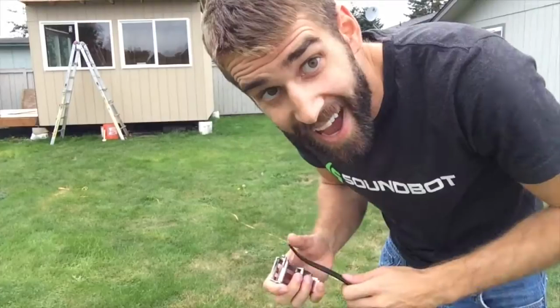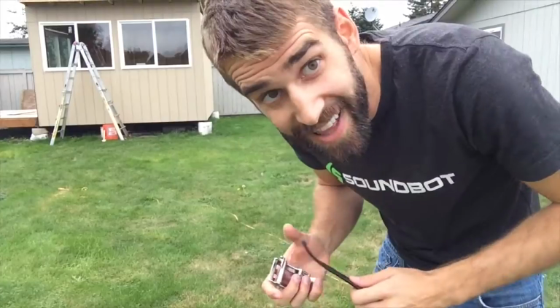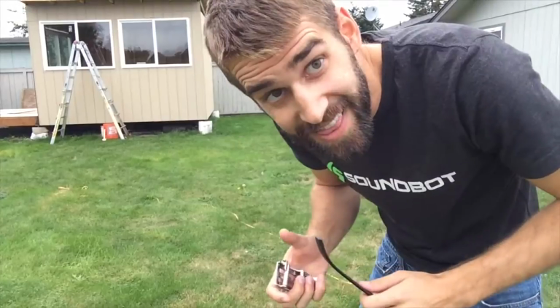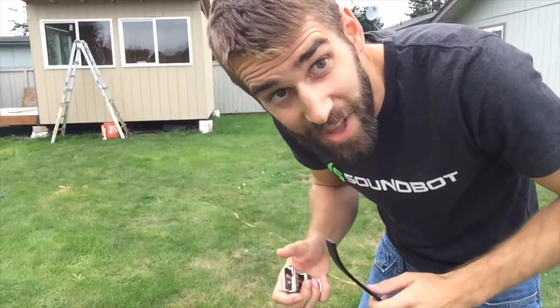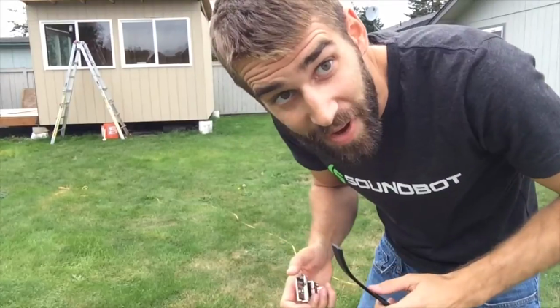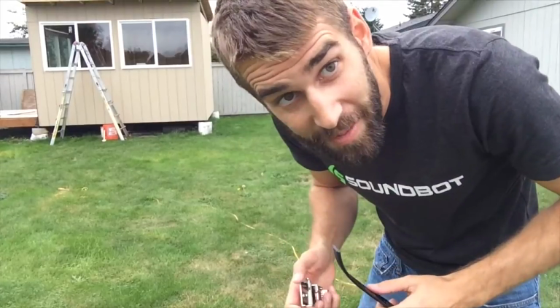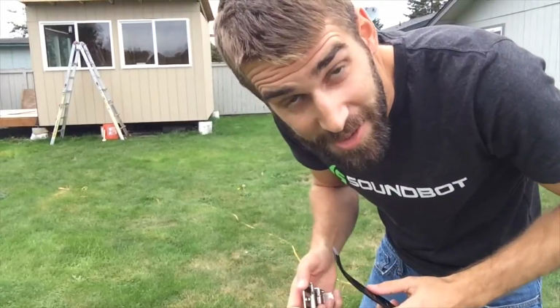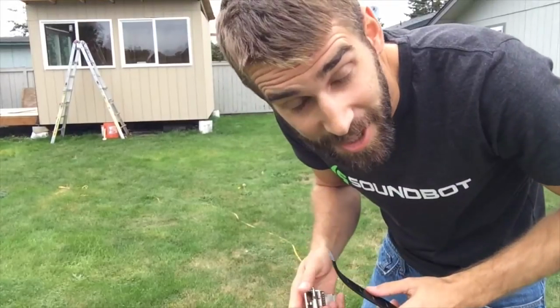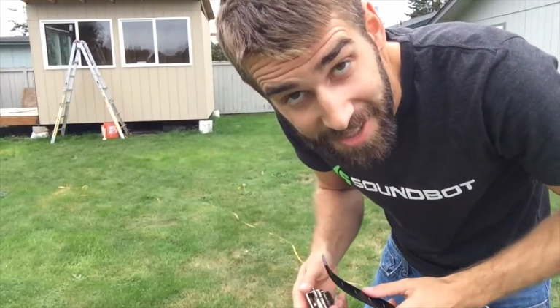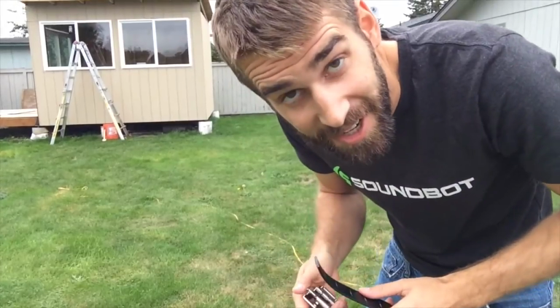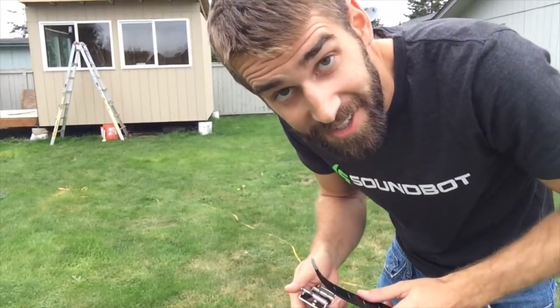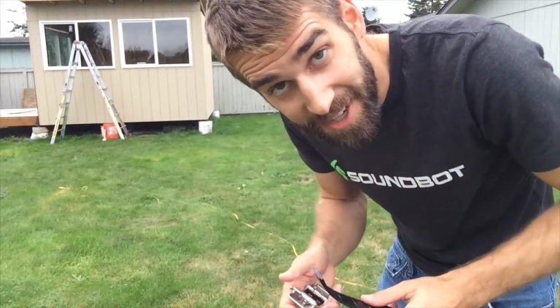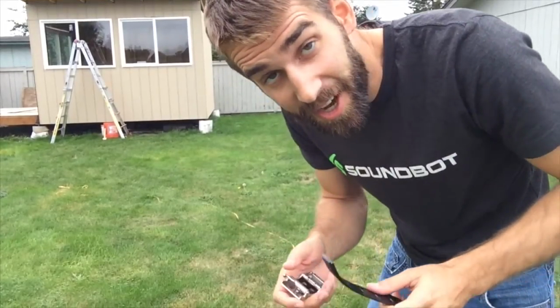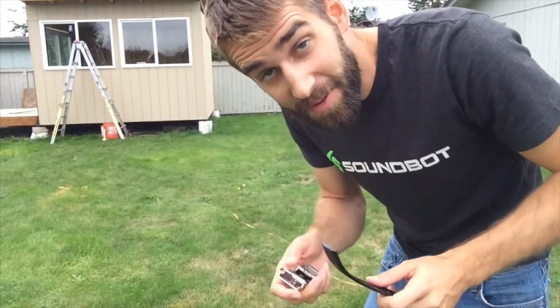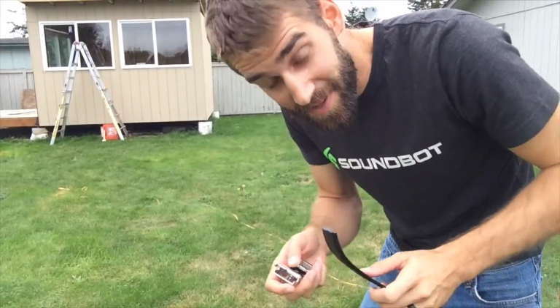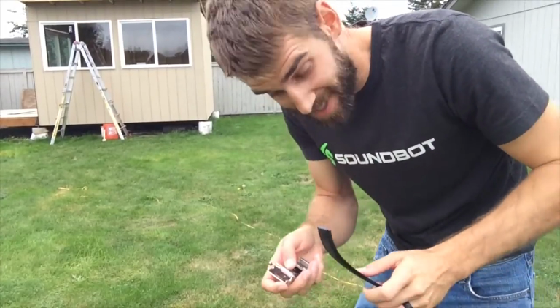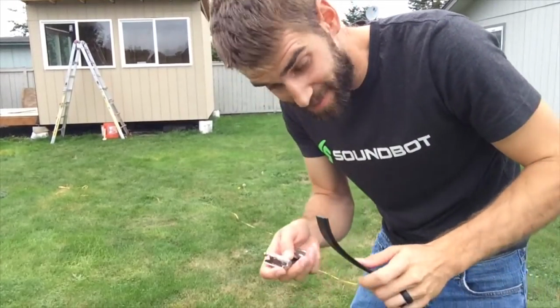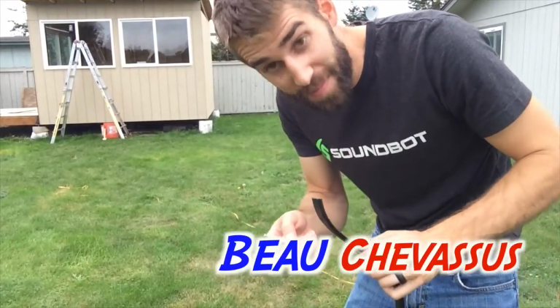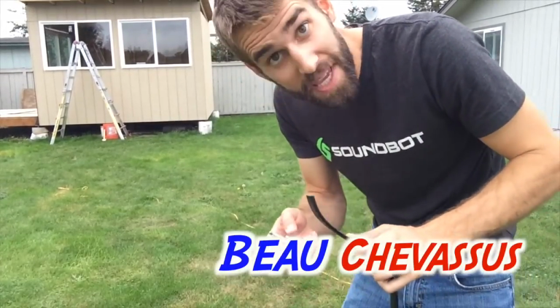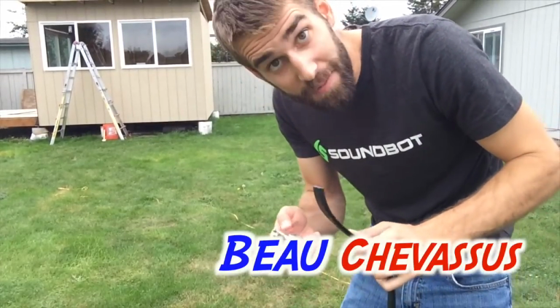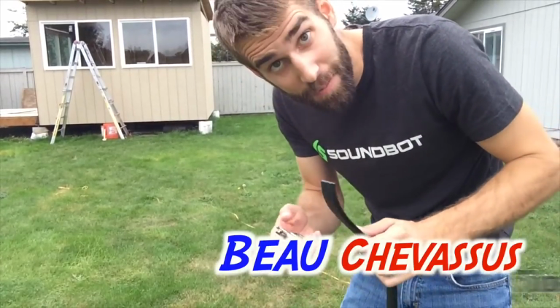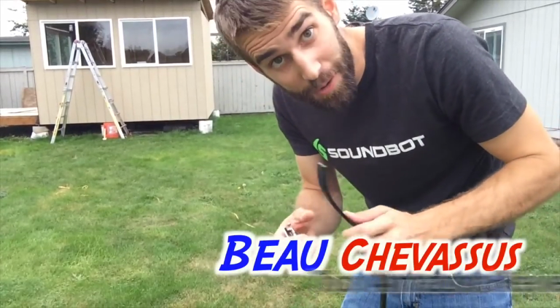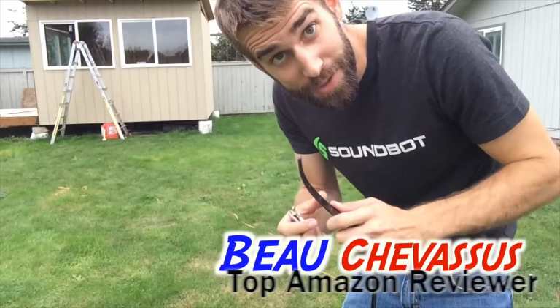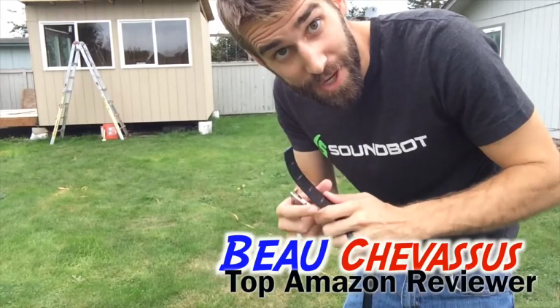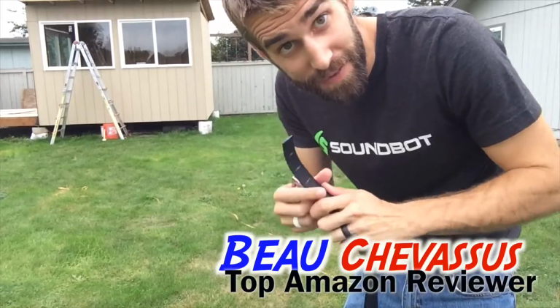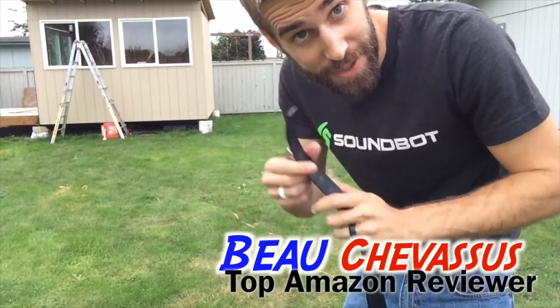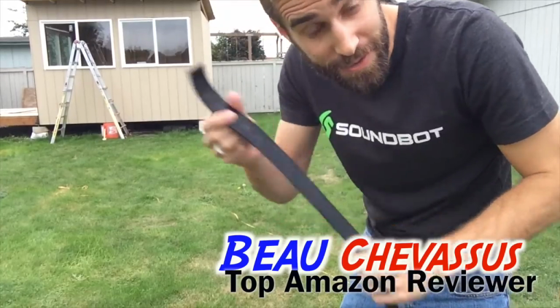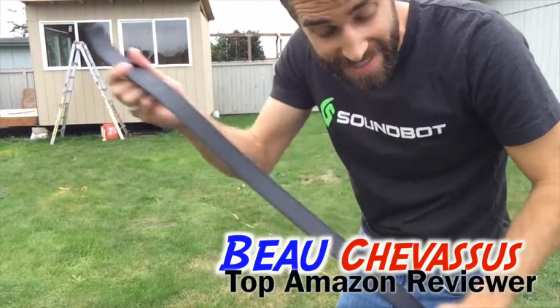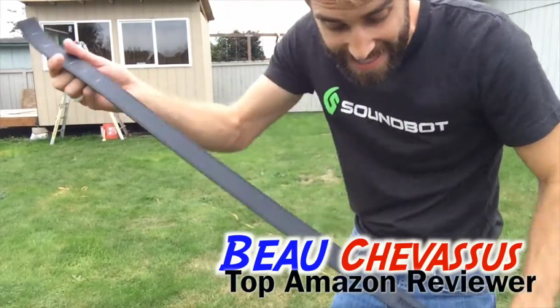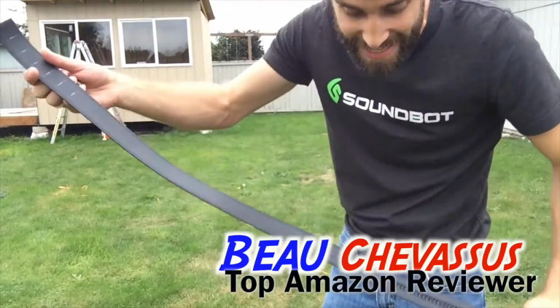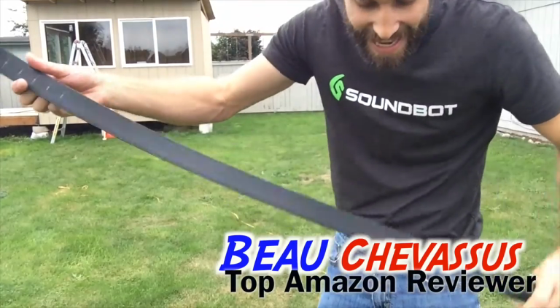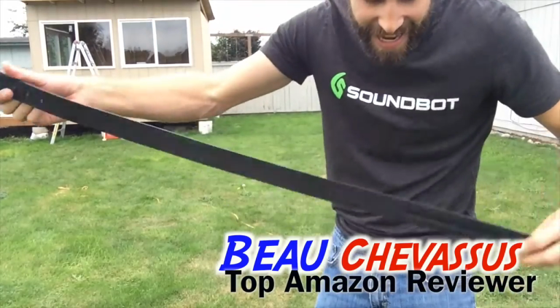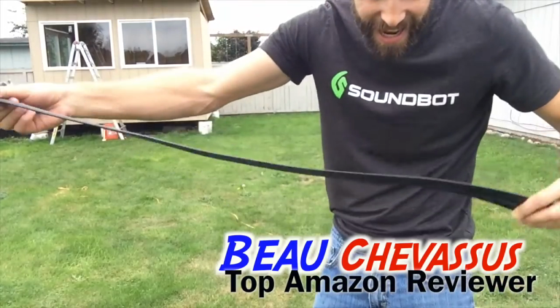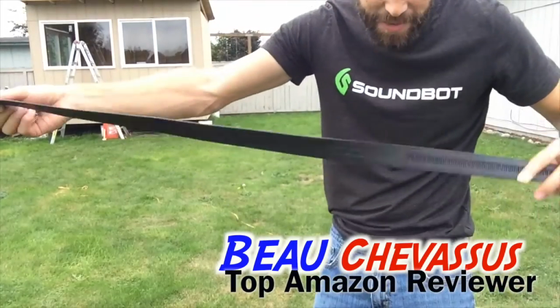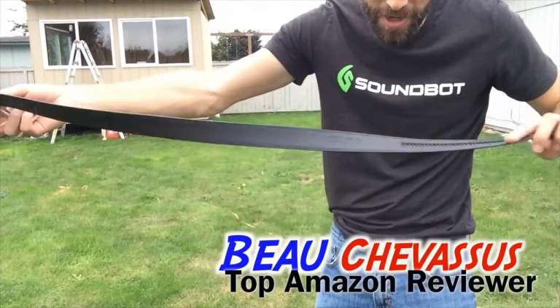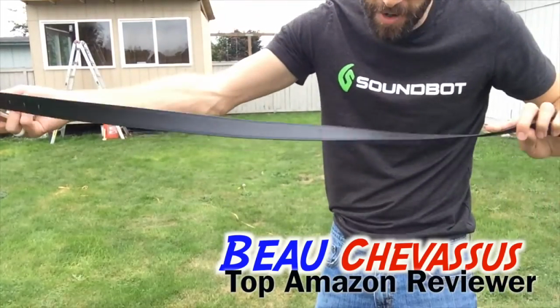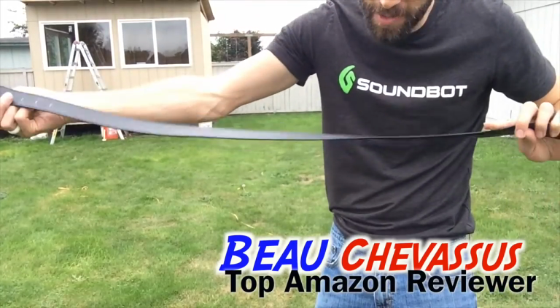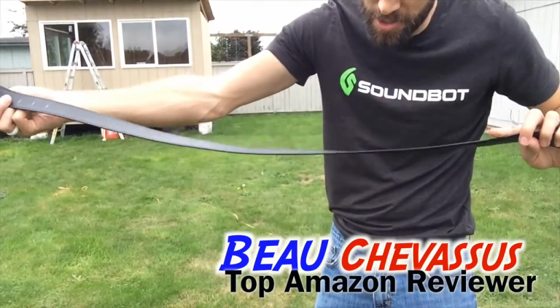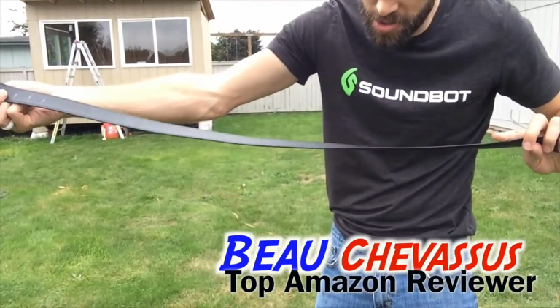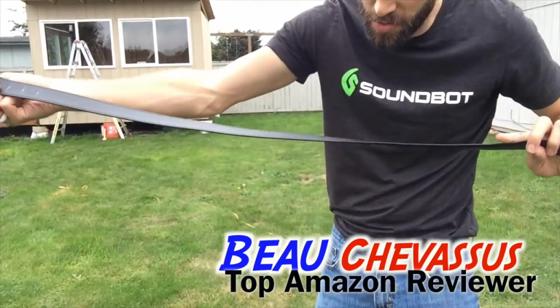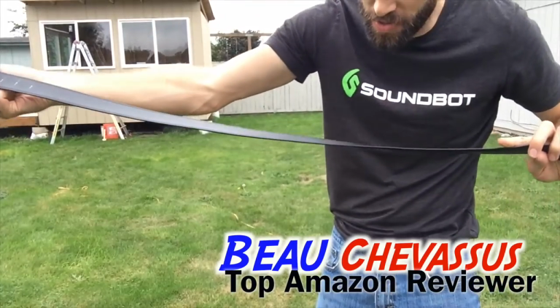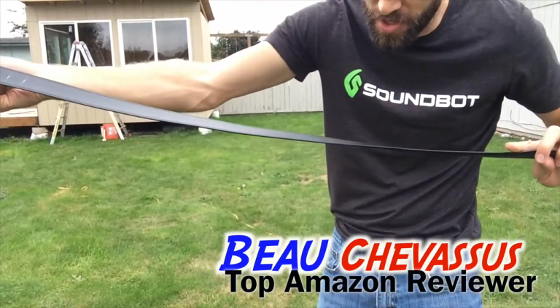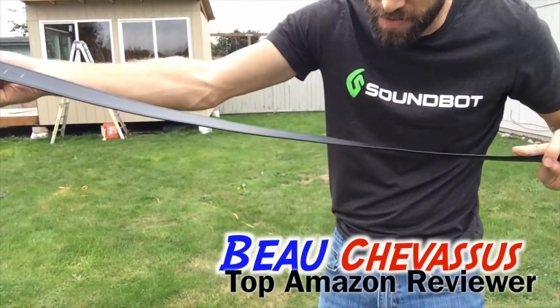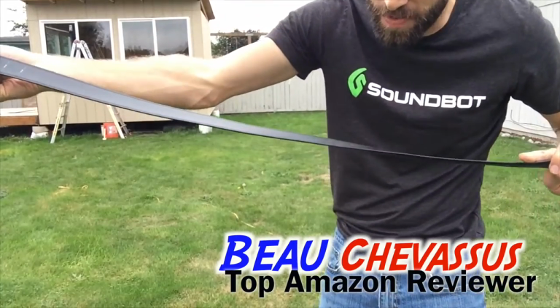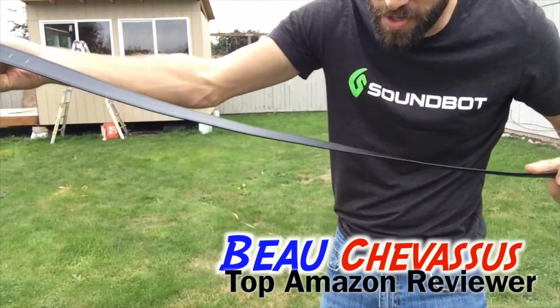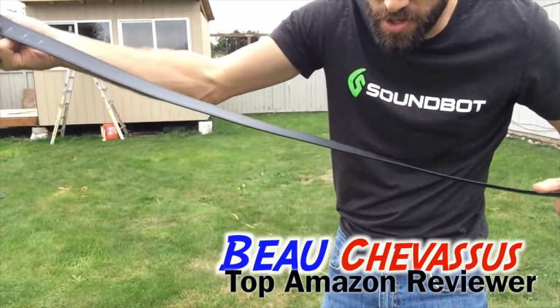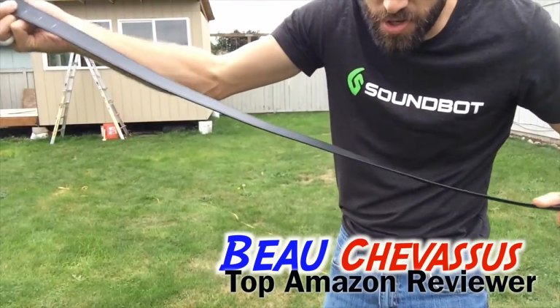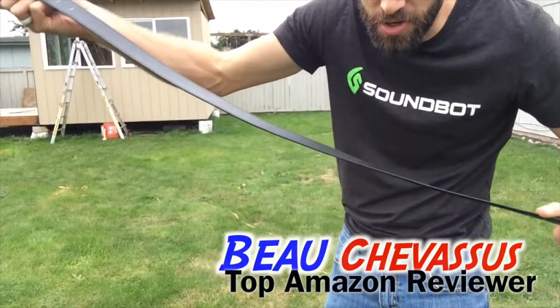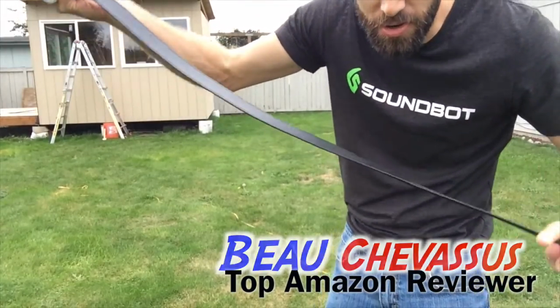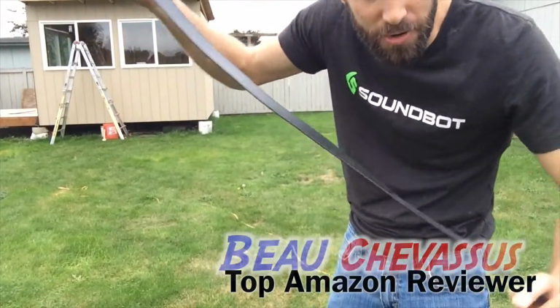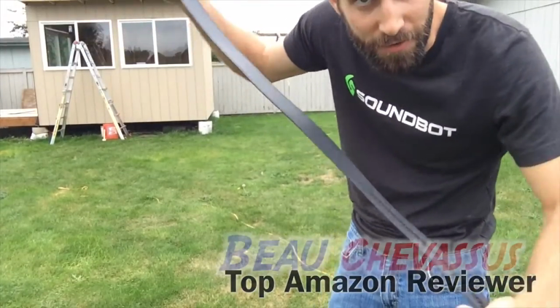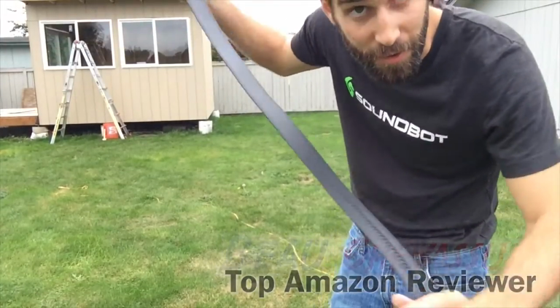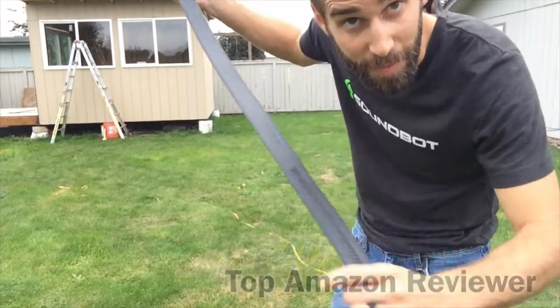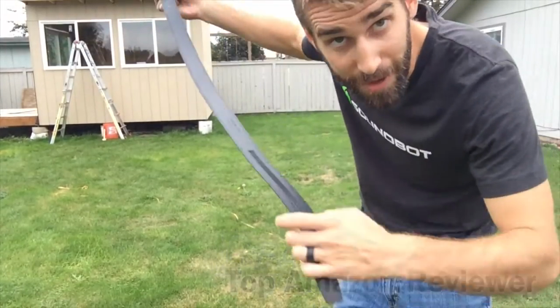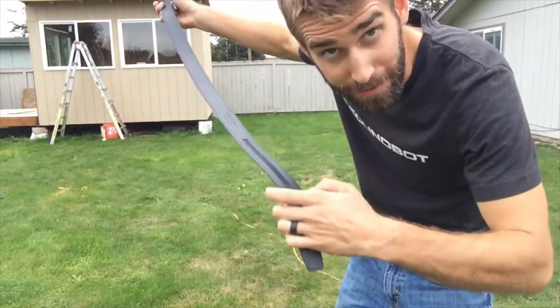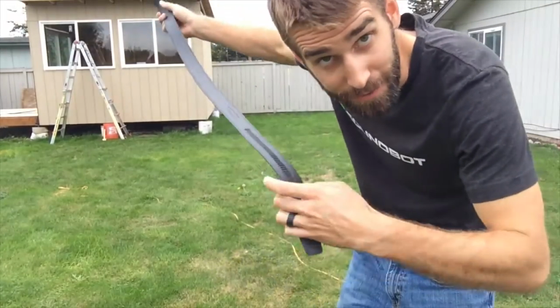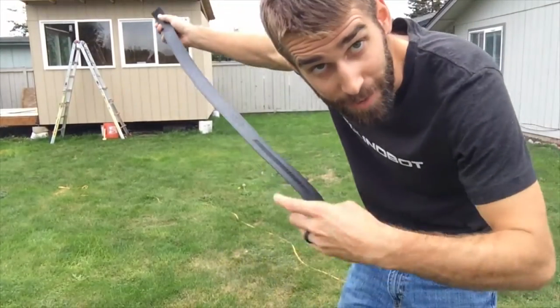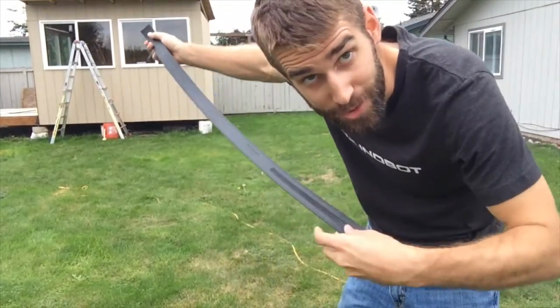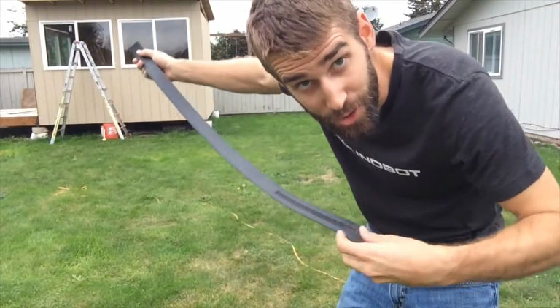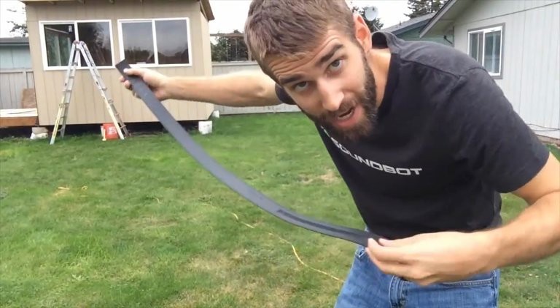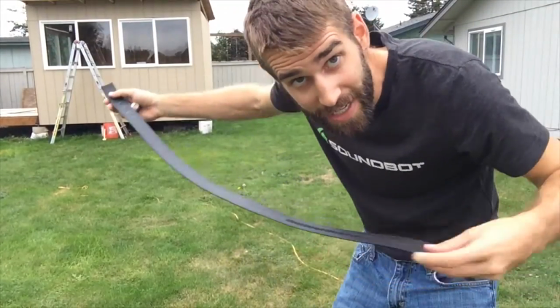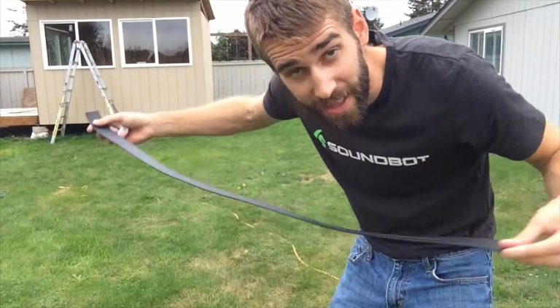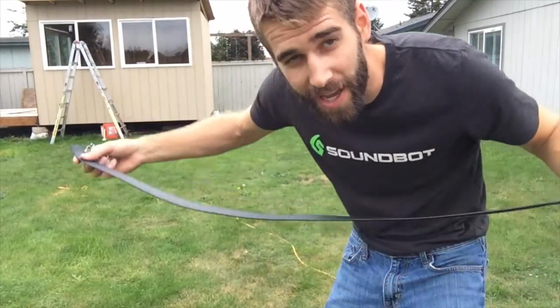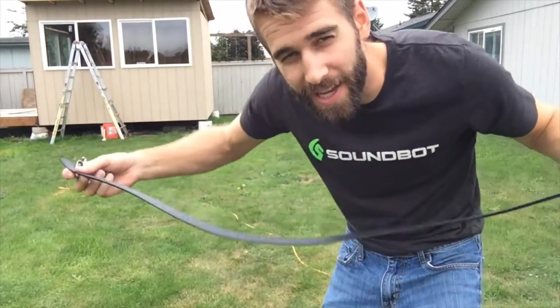Hello, Amazon.com. It's me, Beau Shevisu. Today, I am coming to you with this beautiful belt from Trackline.